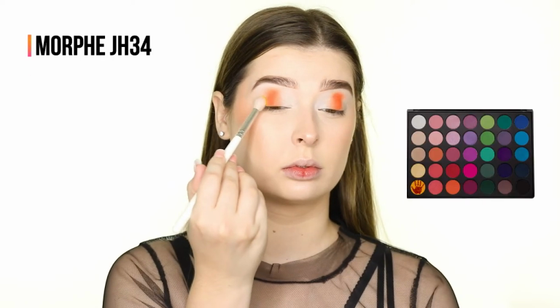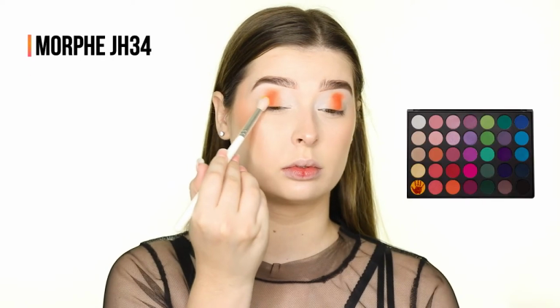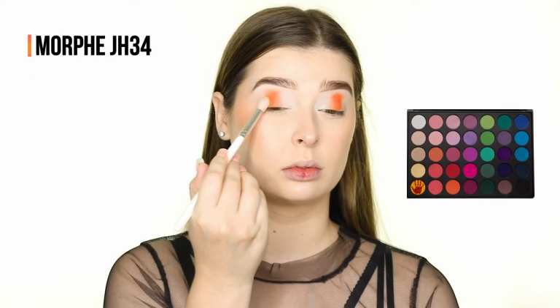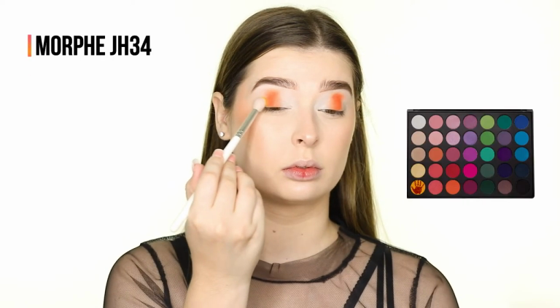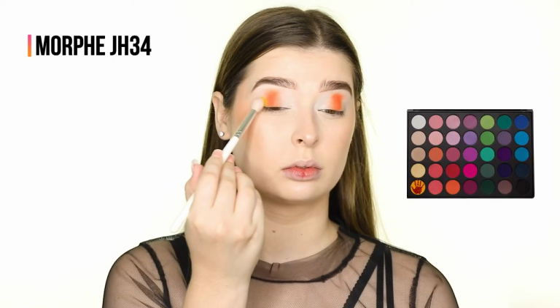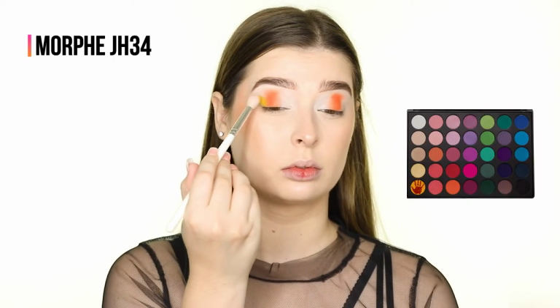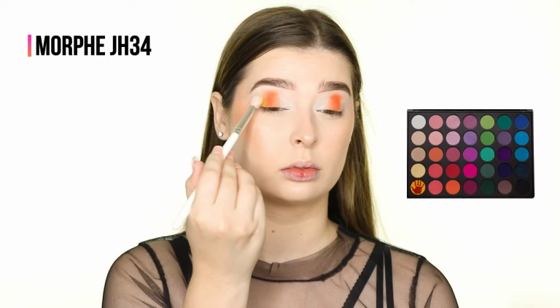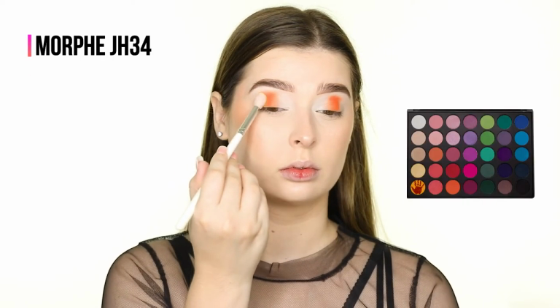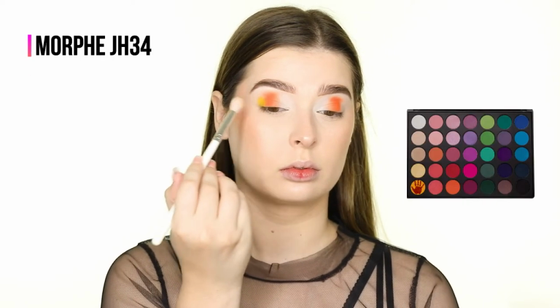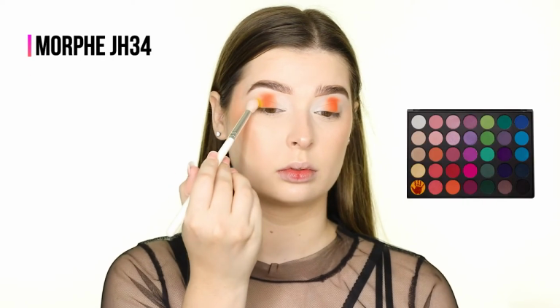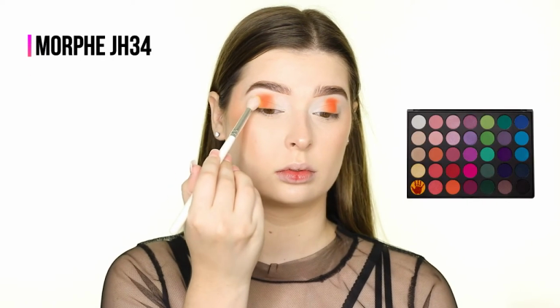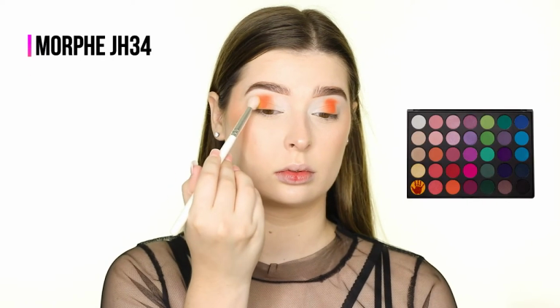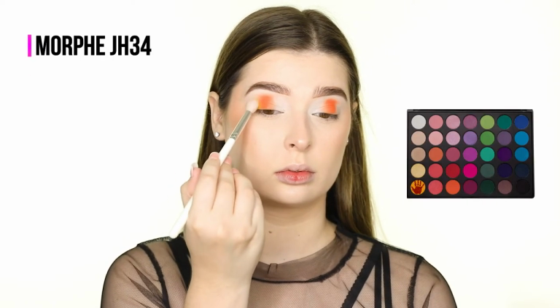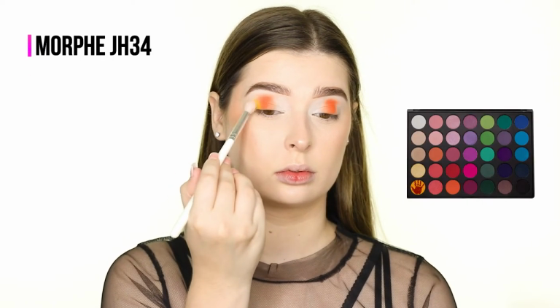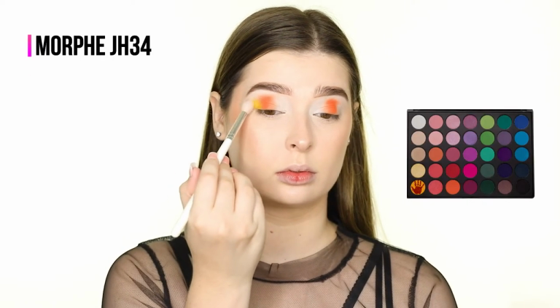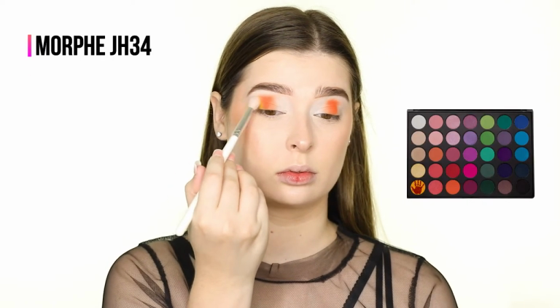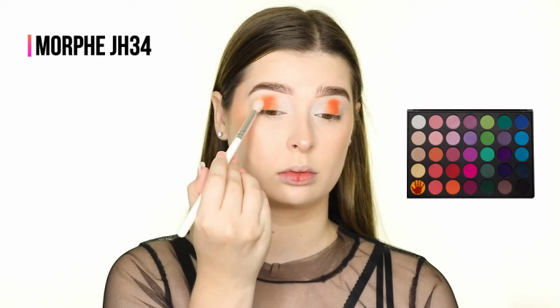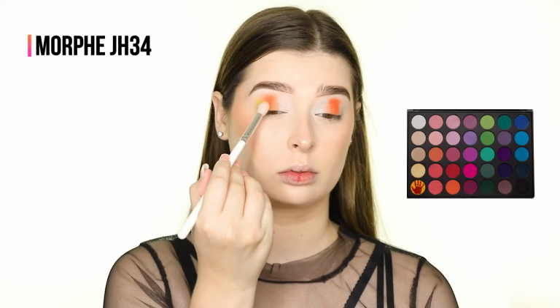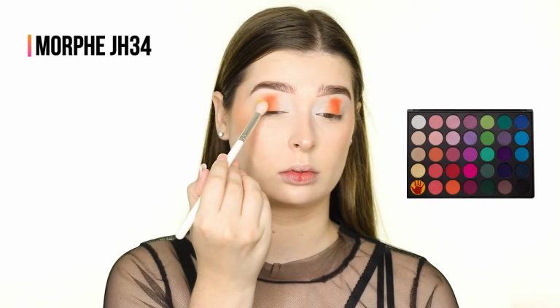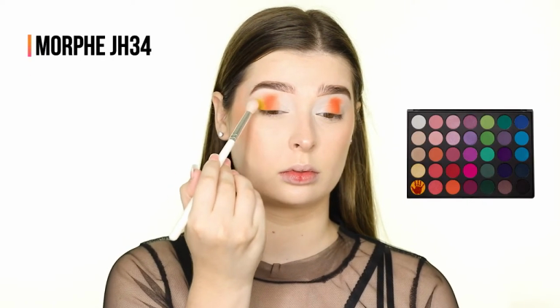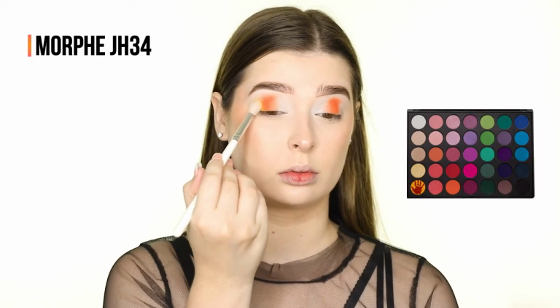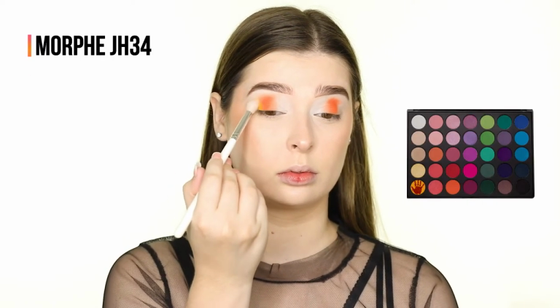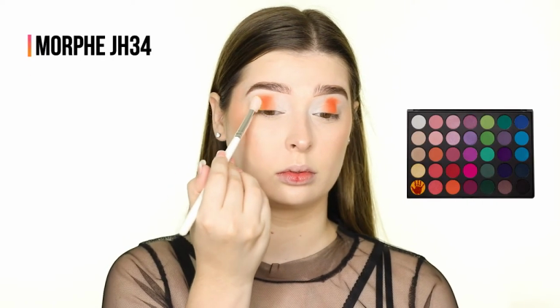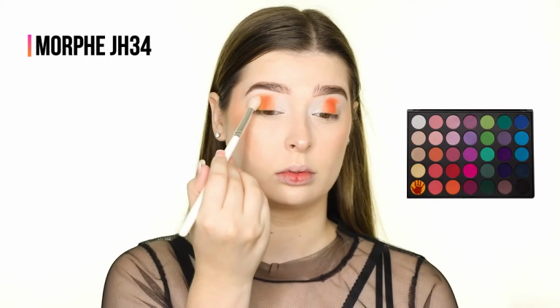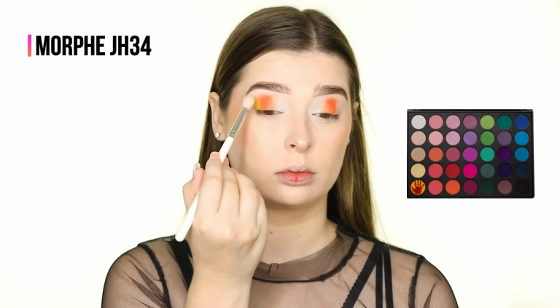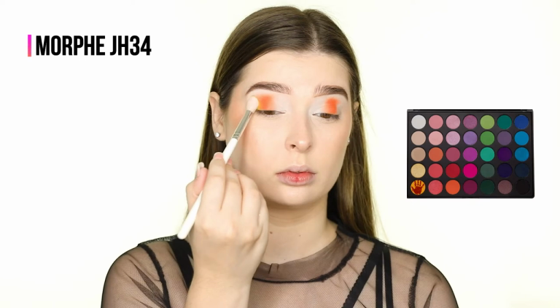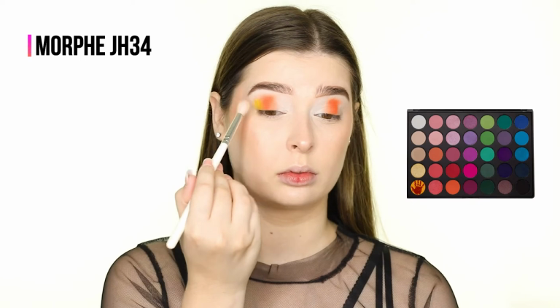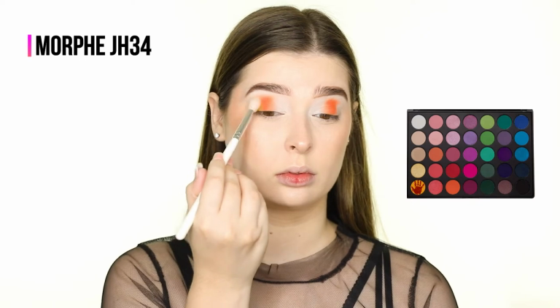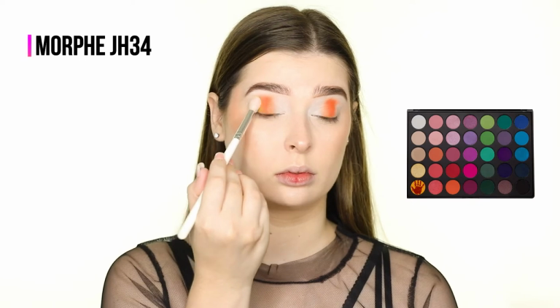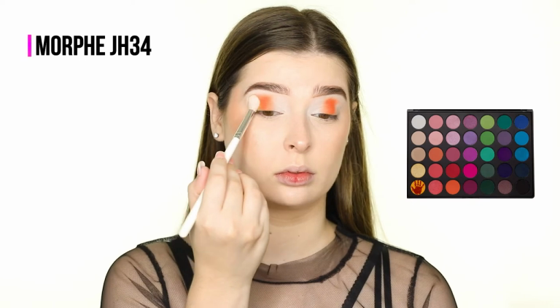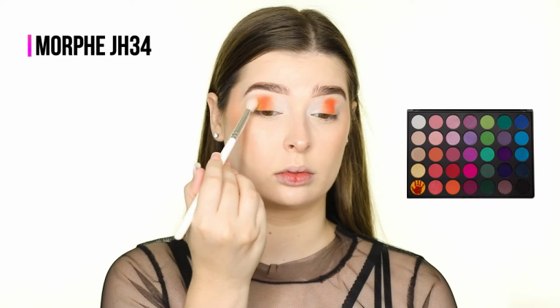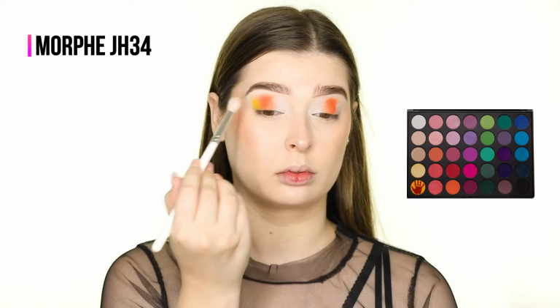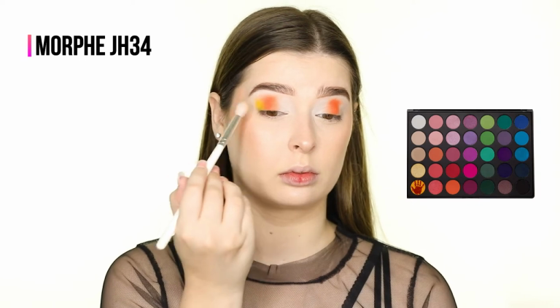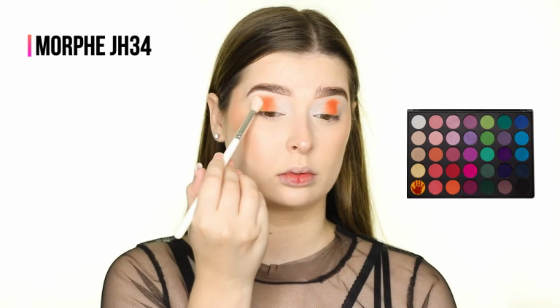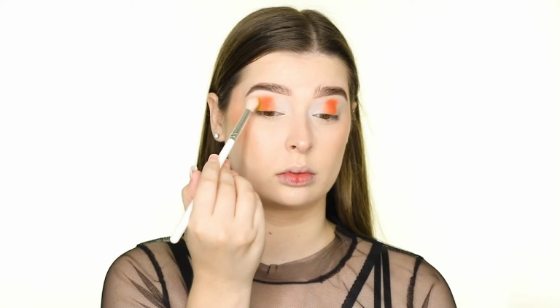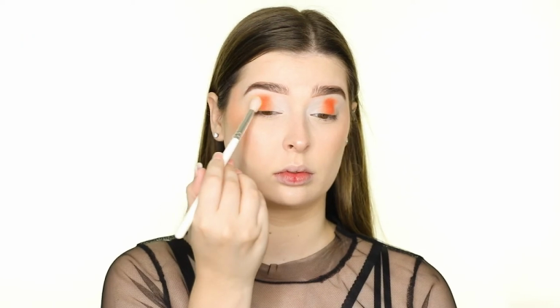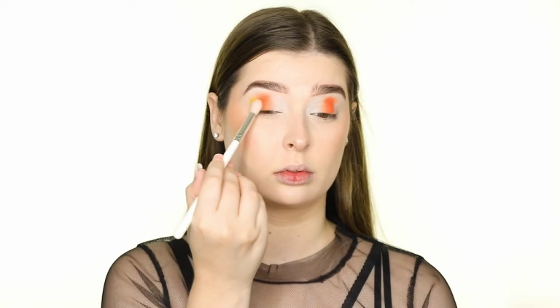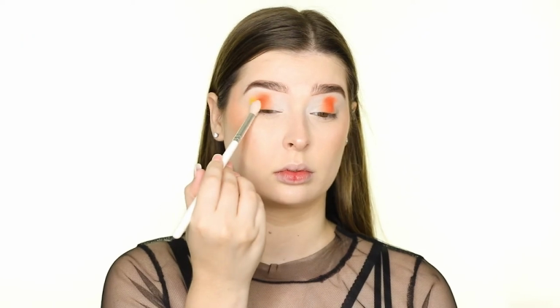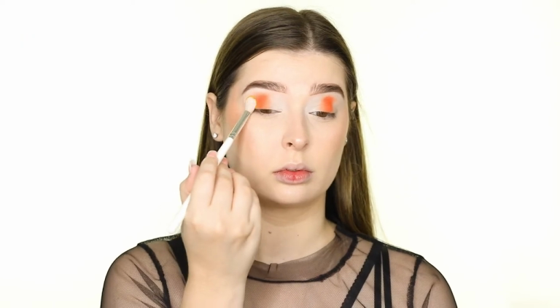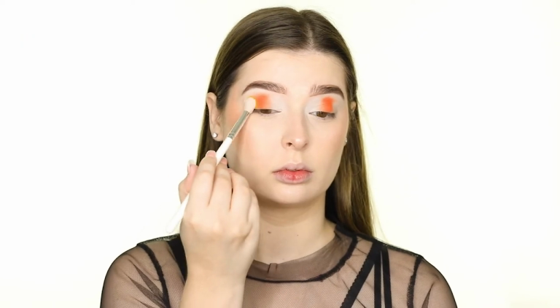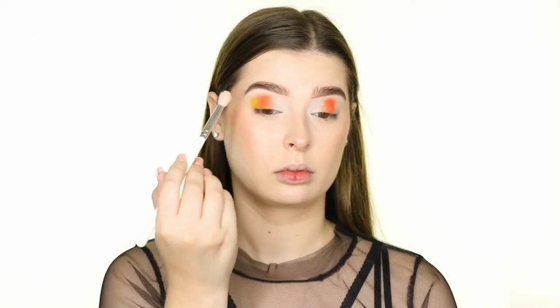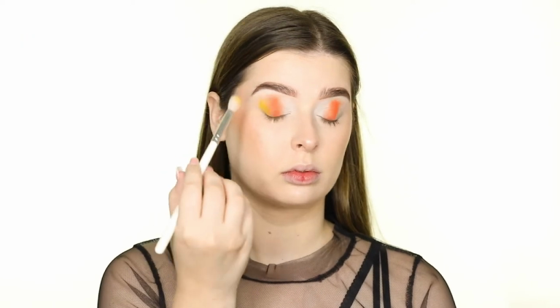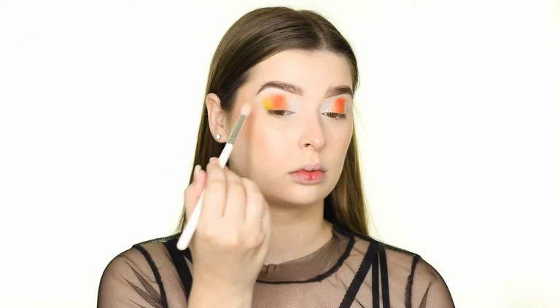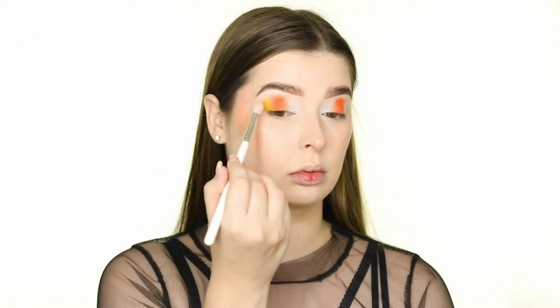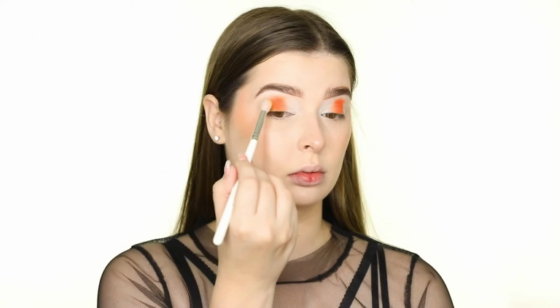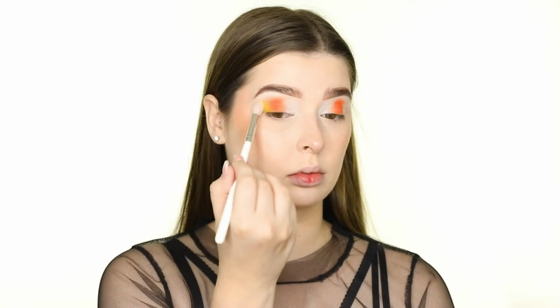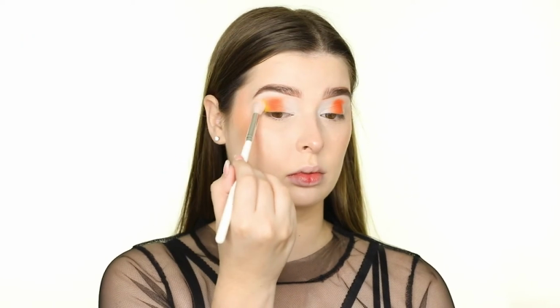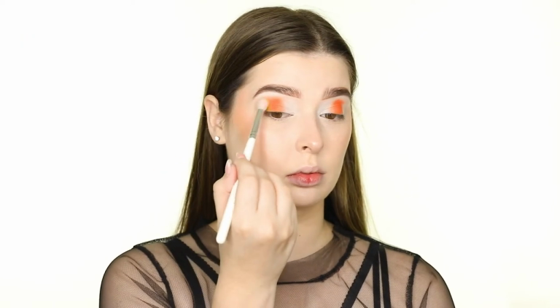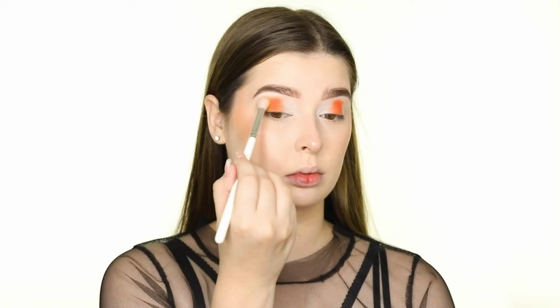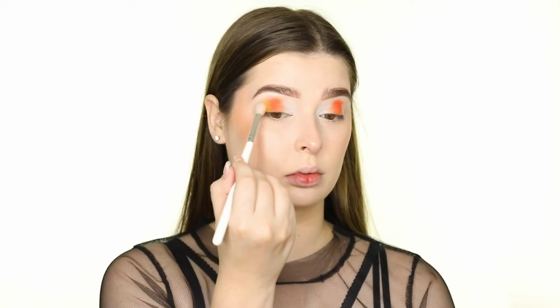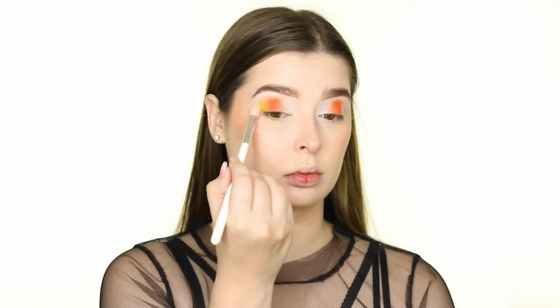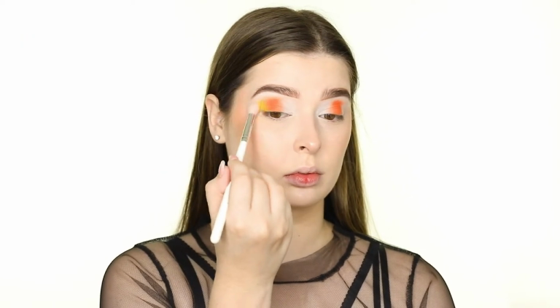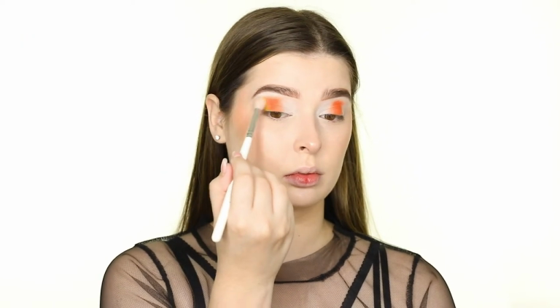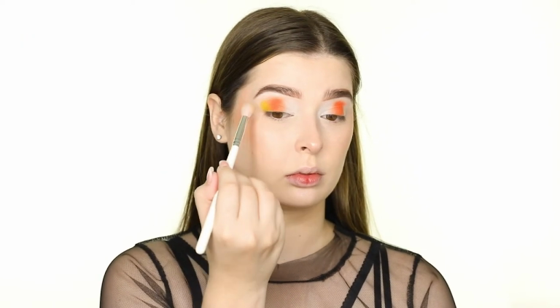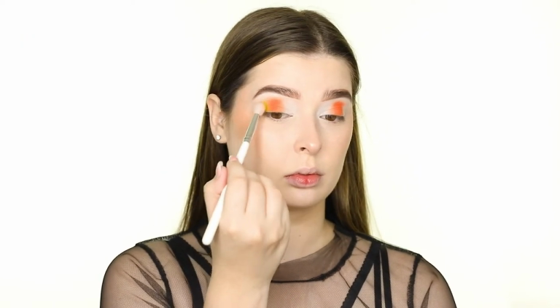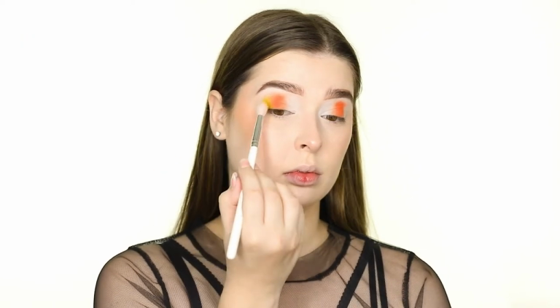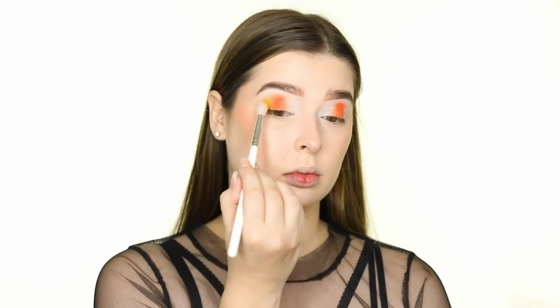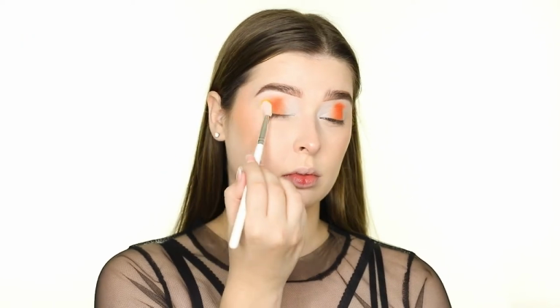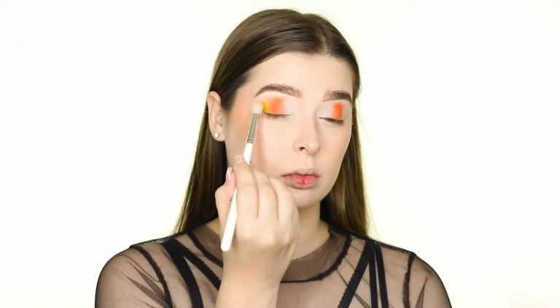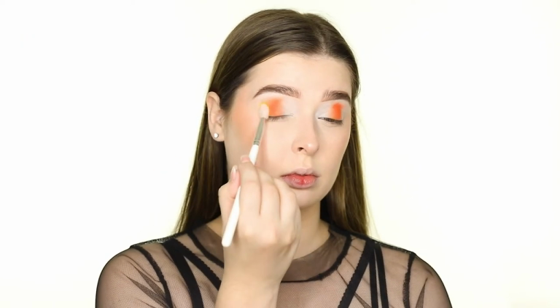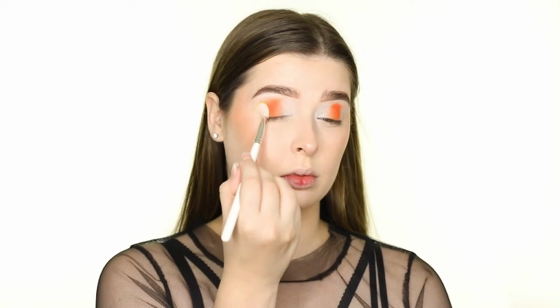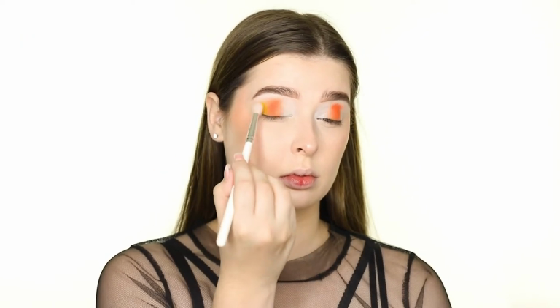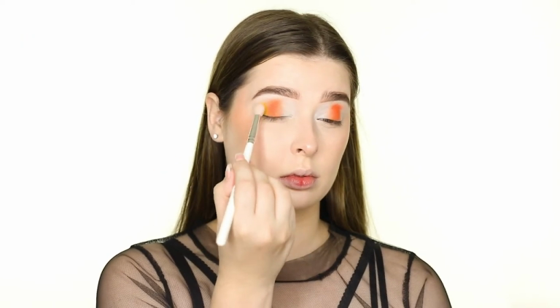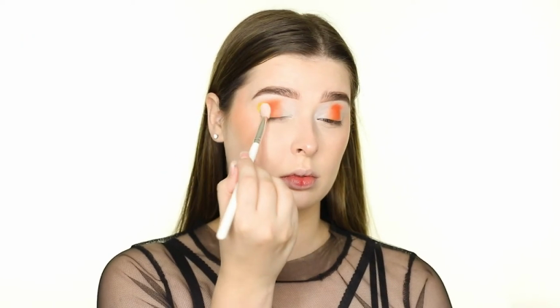We have the Matte Yellow Shadow going on the inner third of the eye, and then I'm repeating the colors in the same pattern on the bottom lash line.